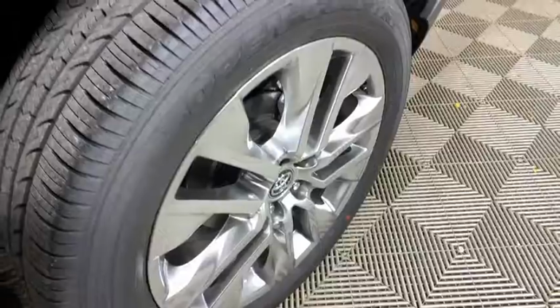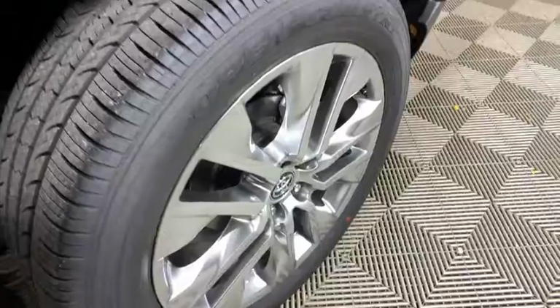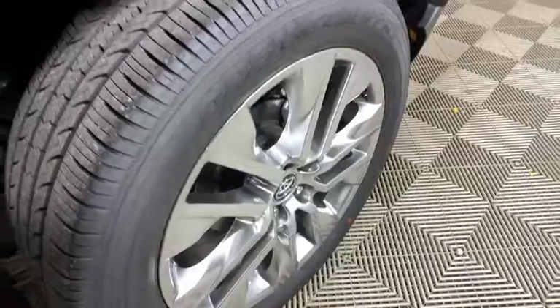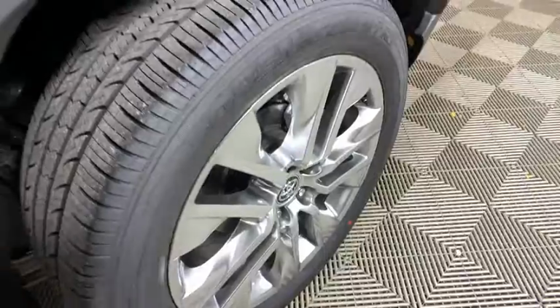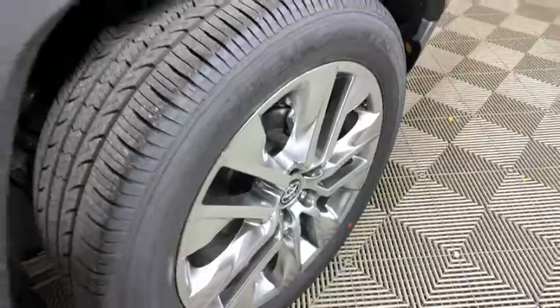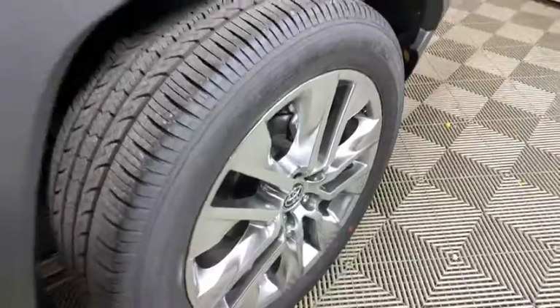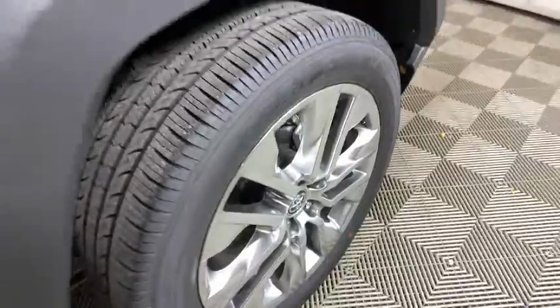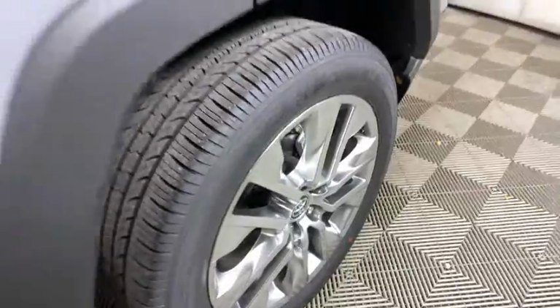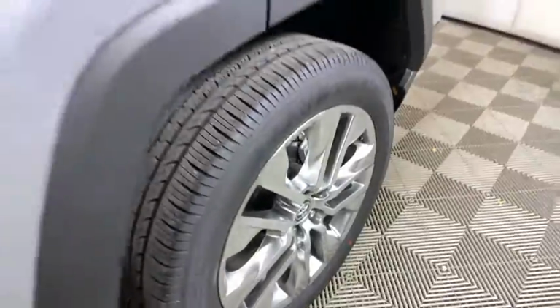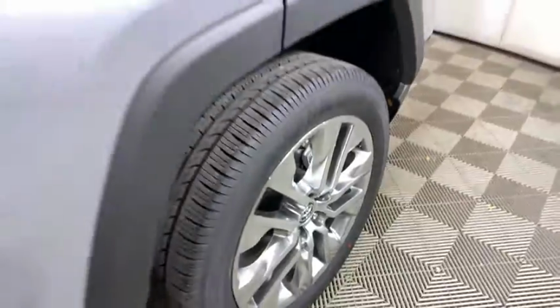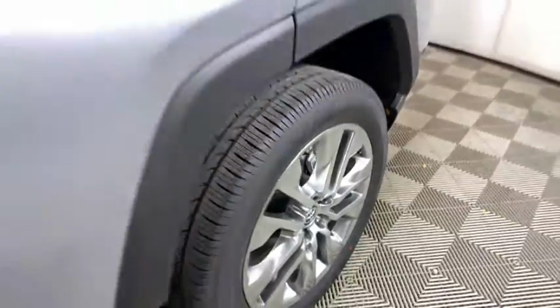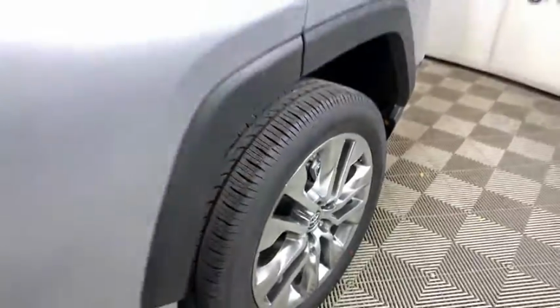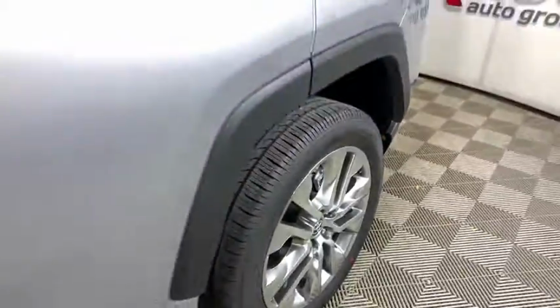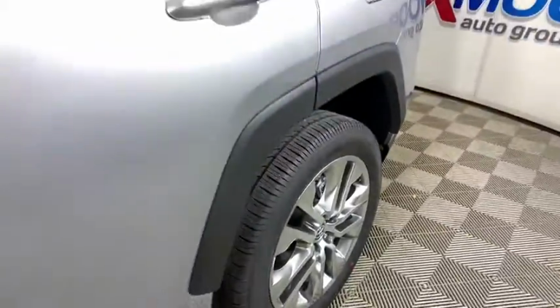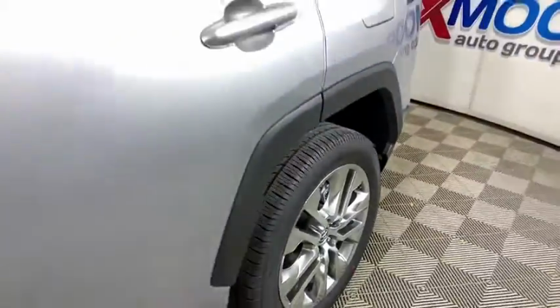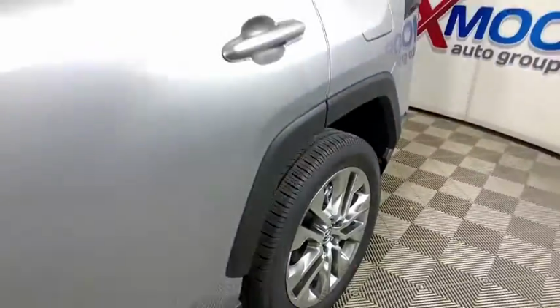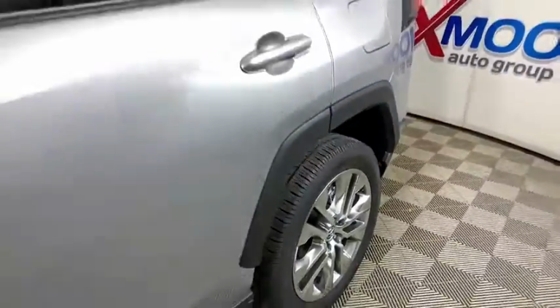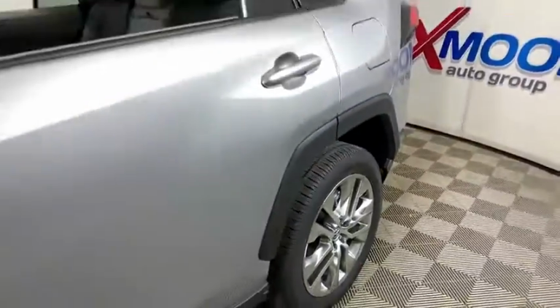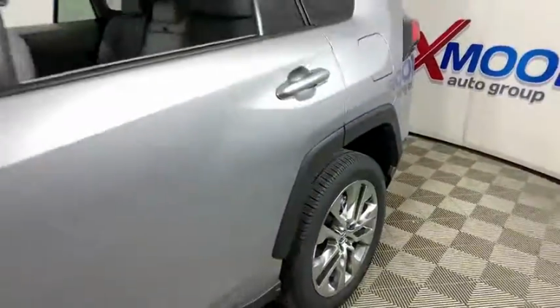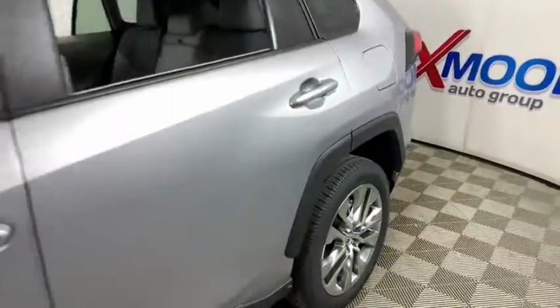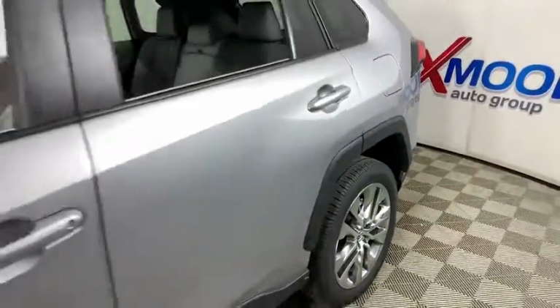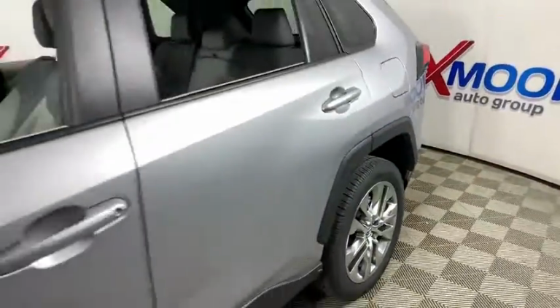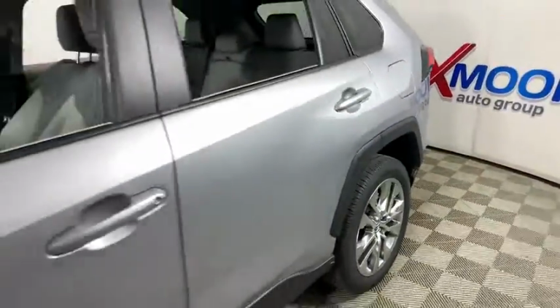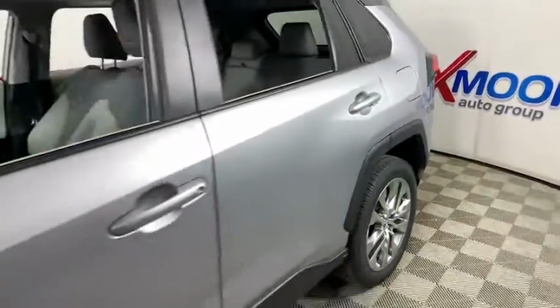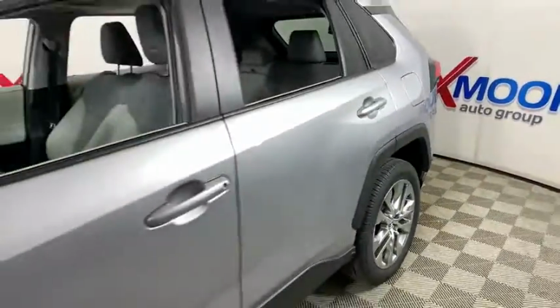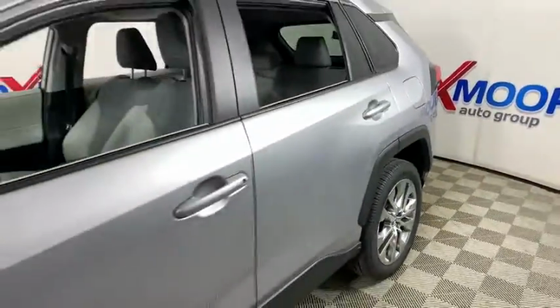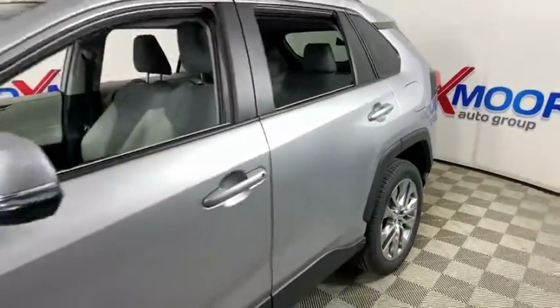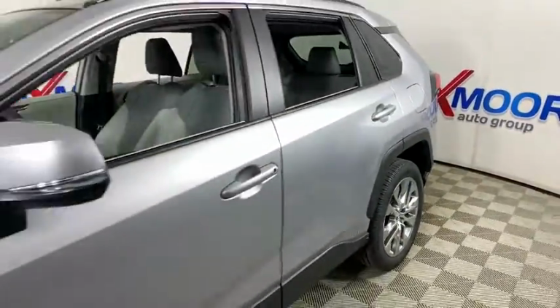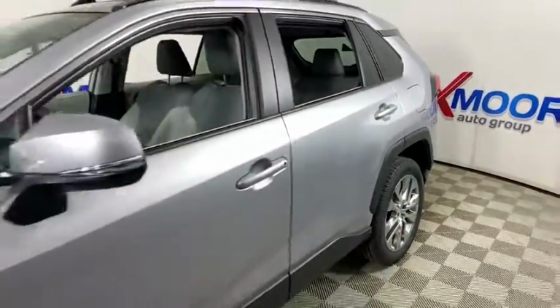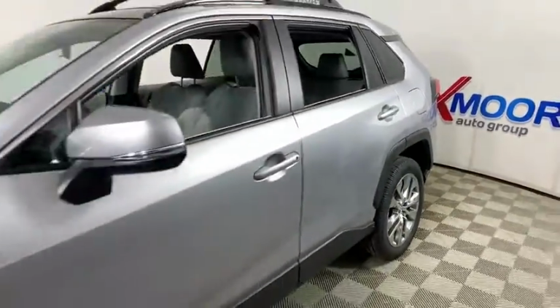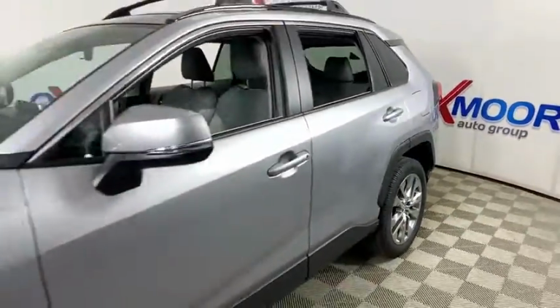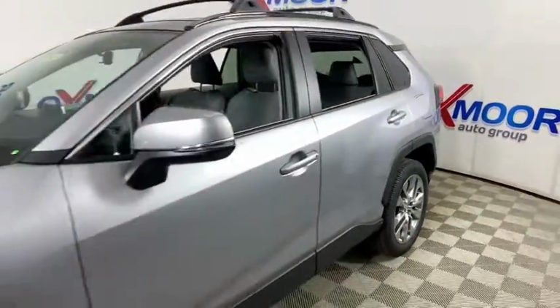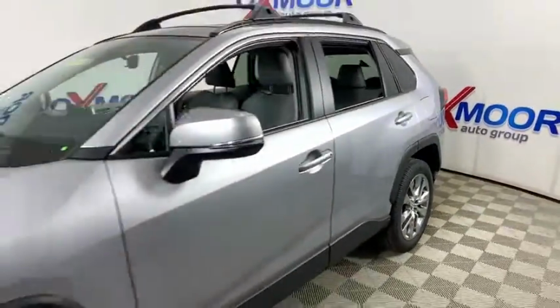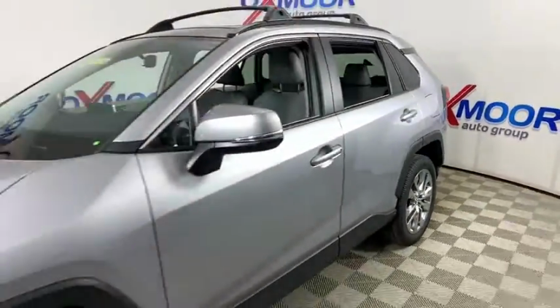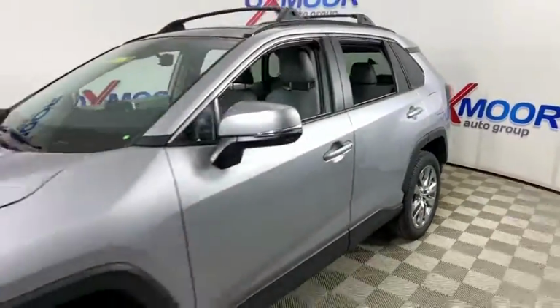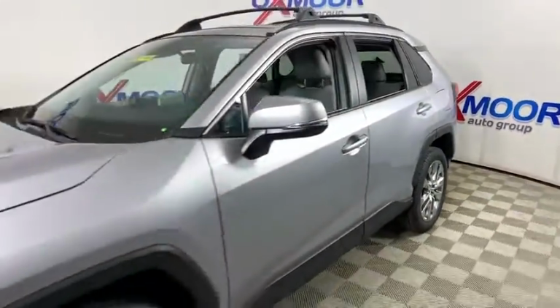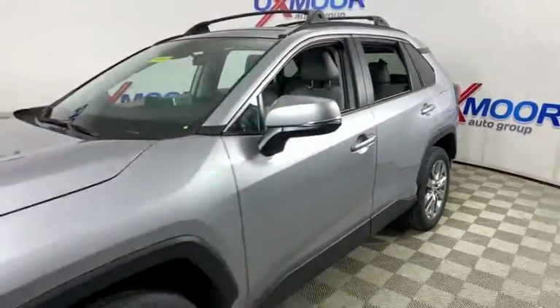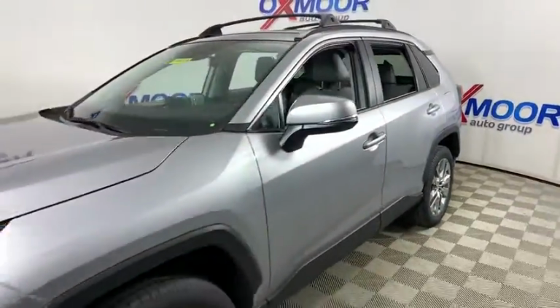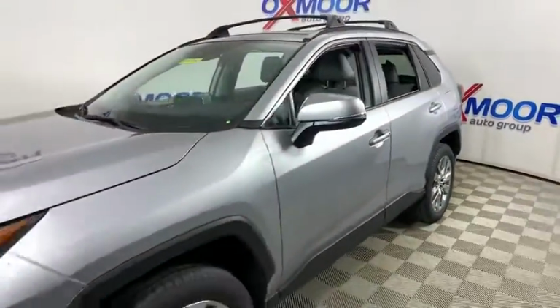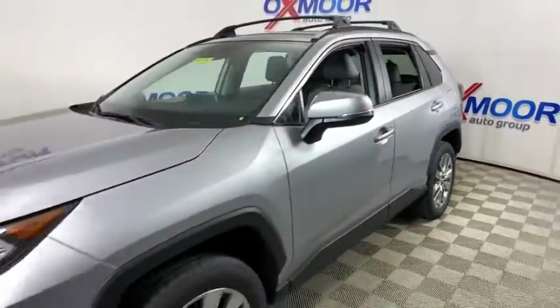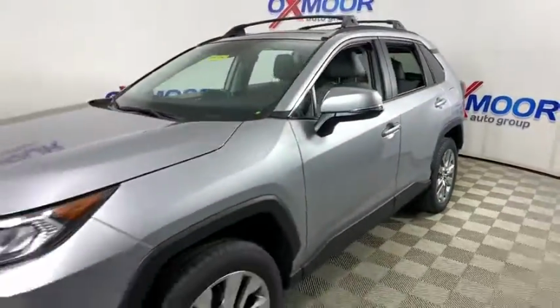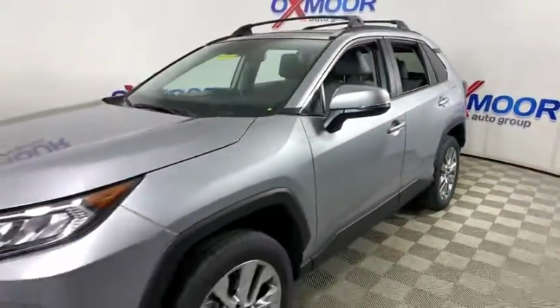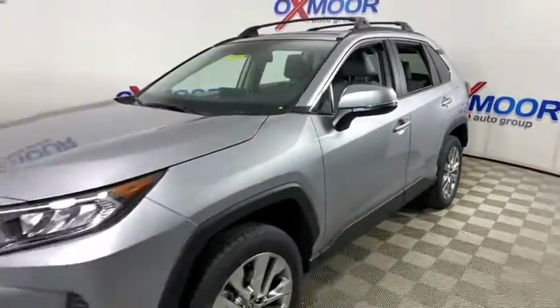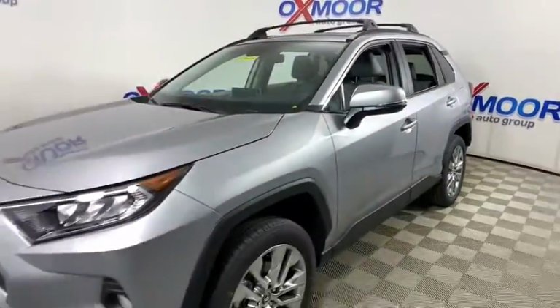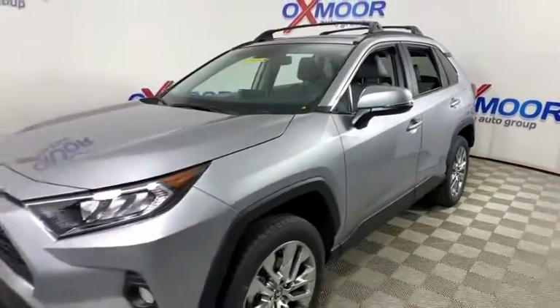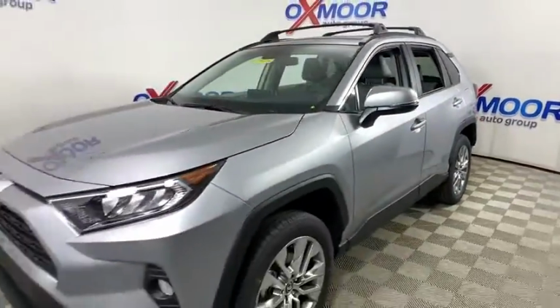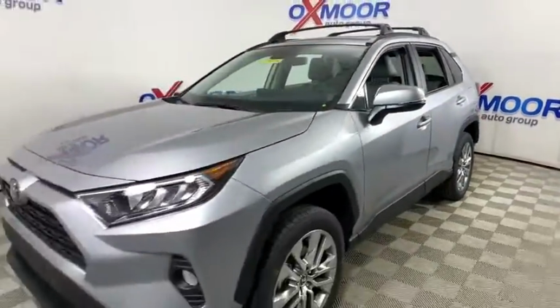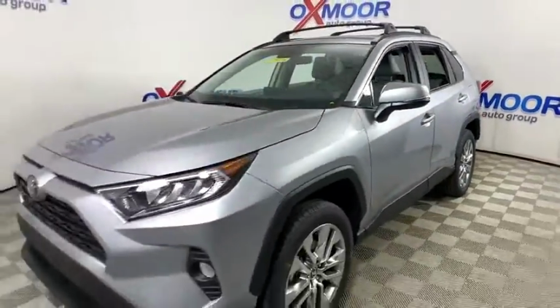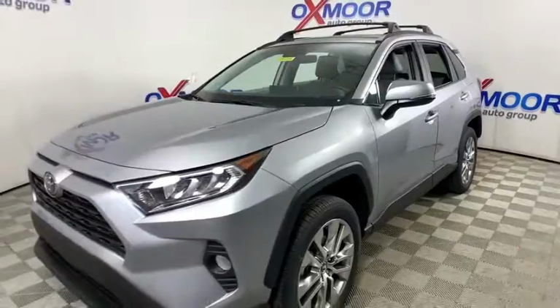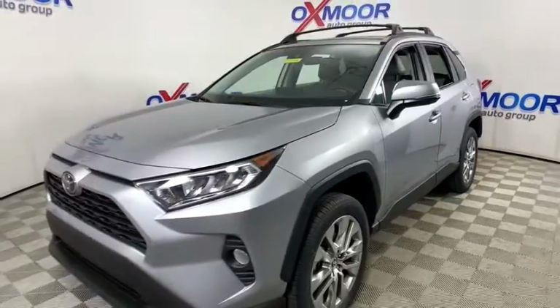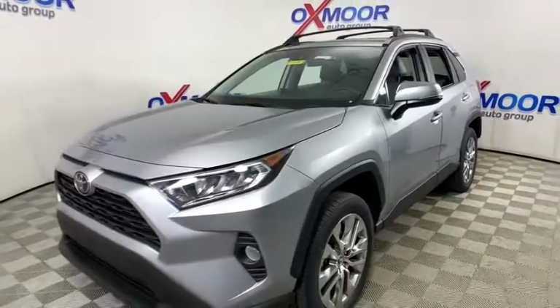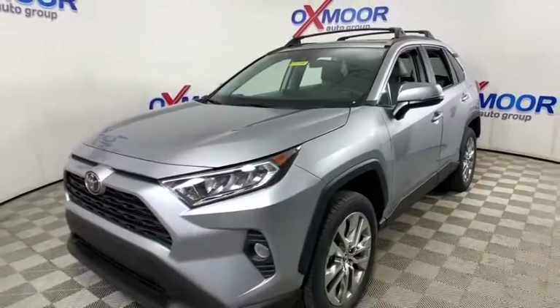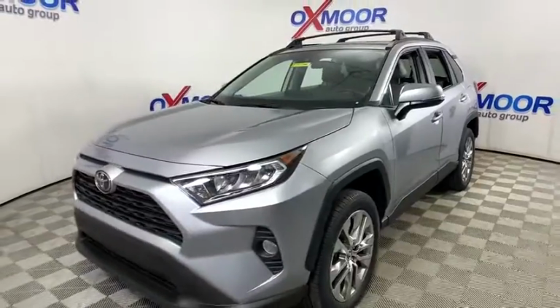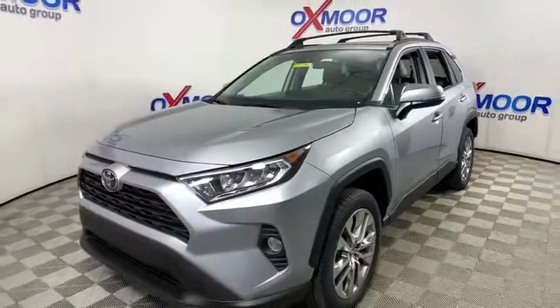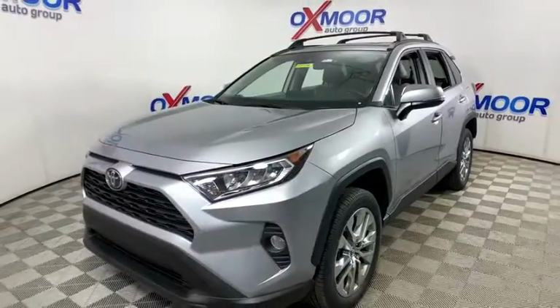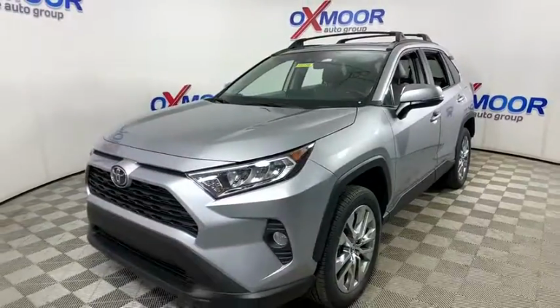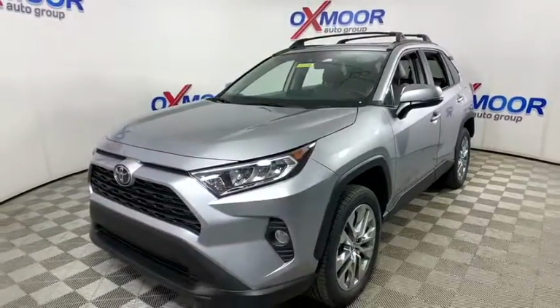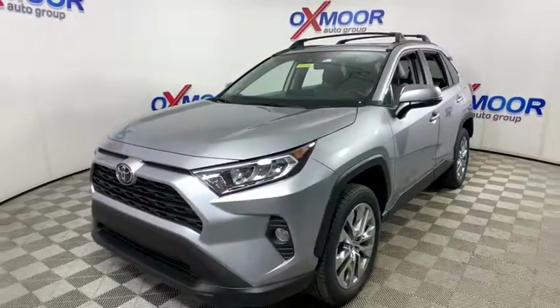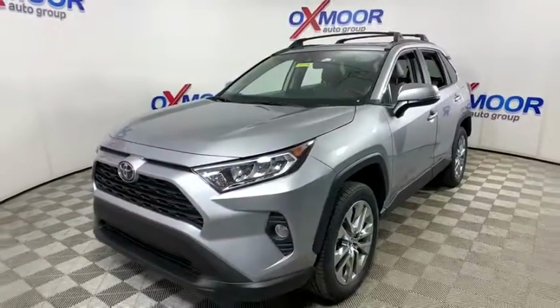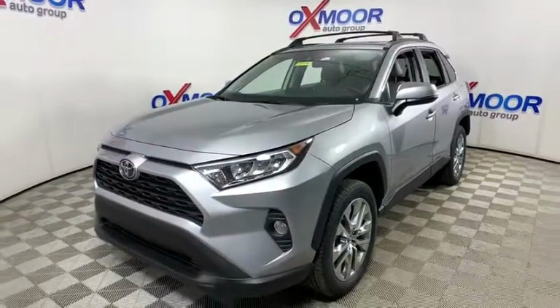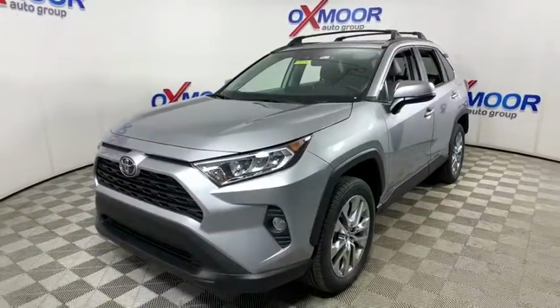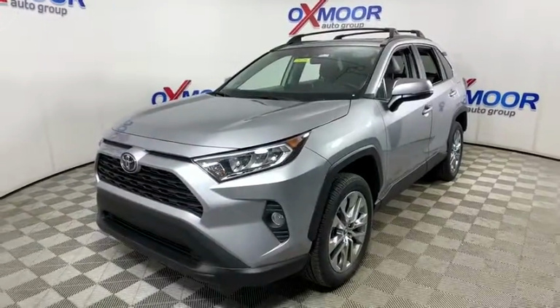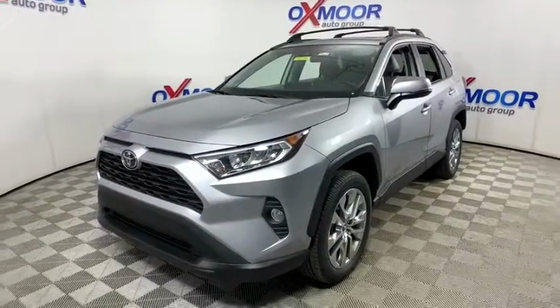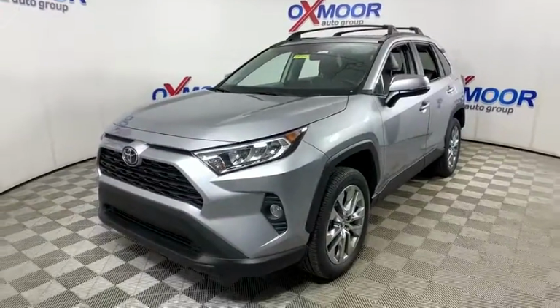Take a ride in the 2020 Toyota RAV4. The RAV4 is one of the most fuel-efficient SUVs in its class.